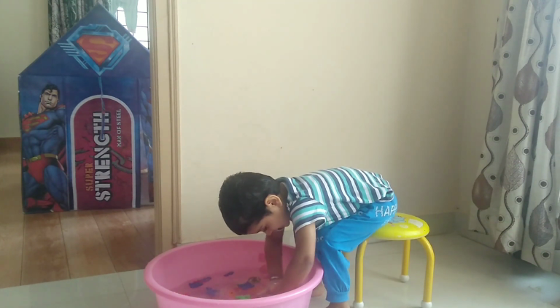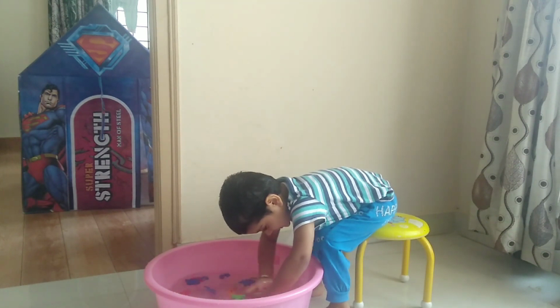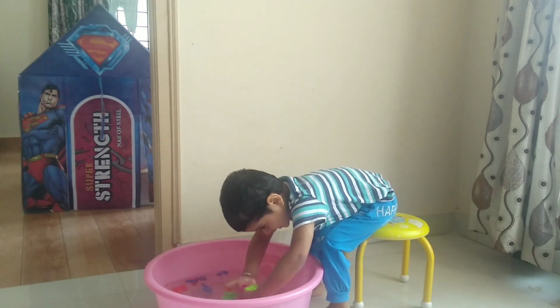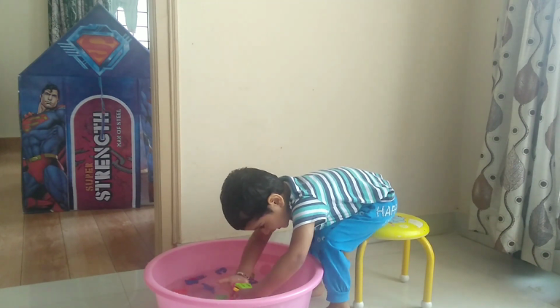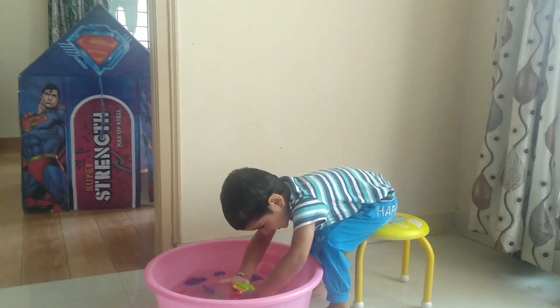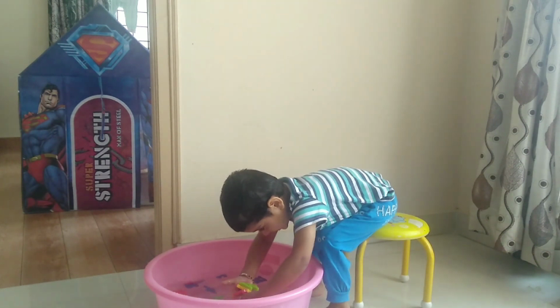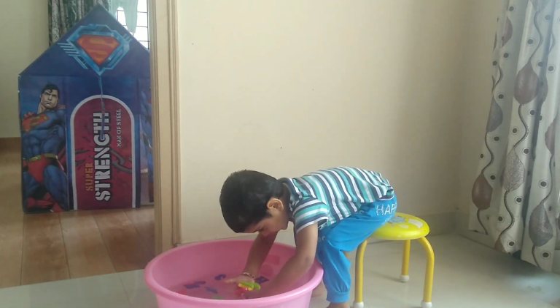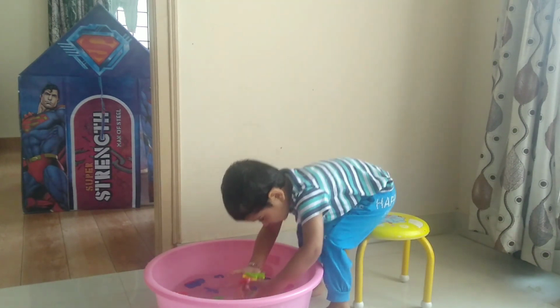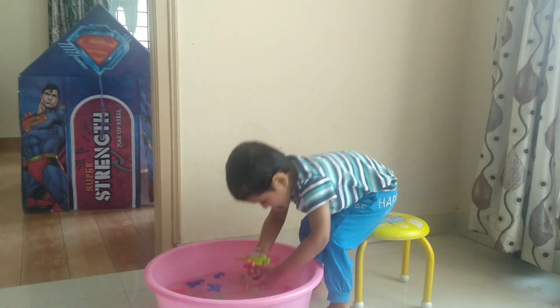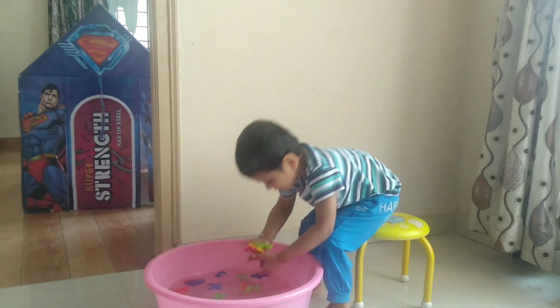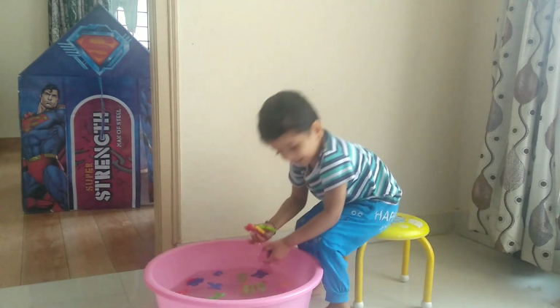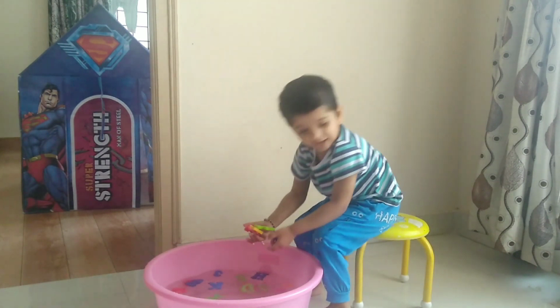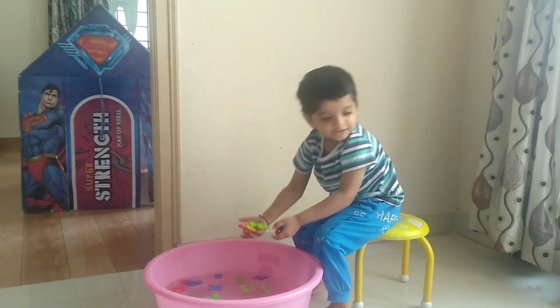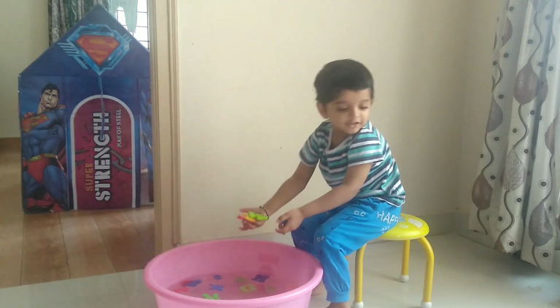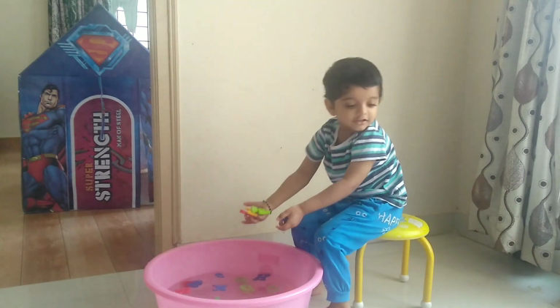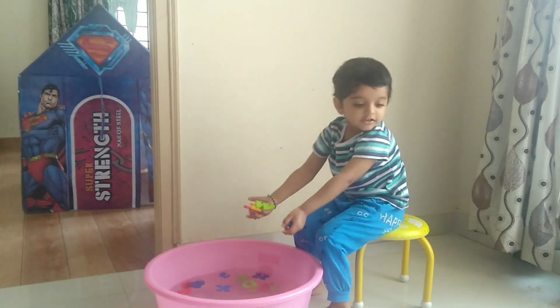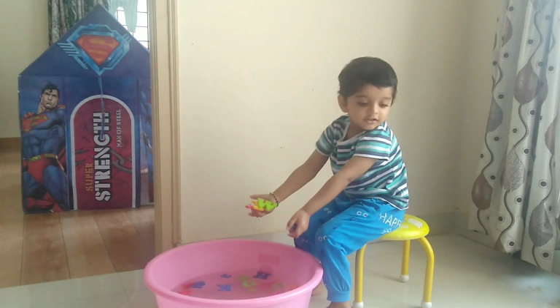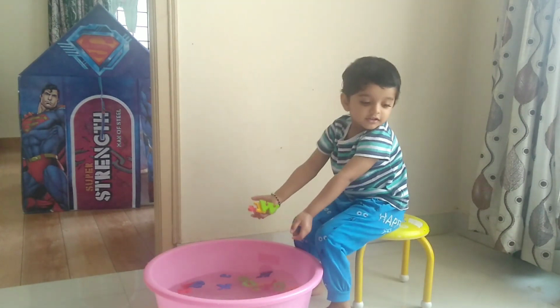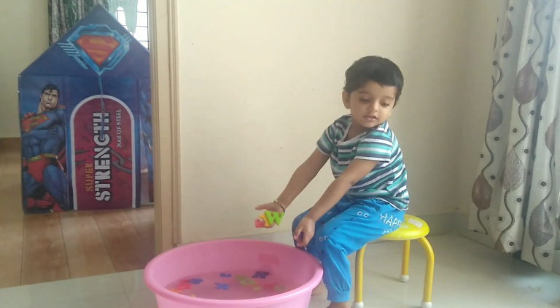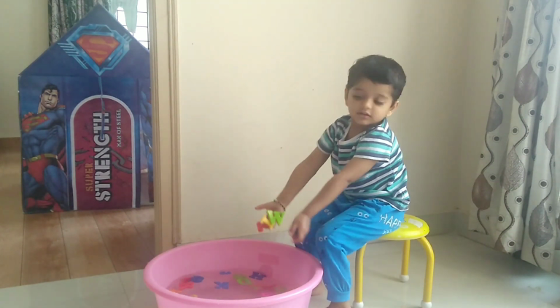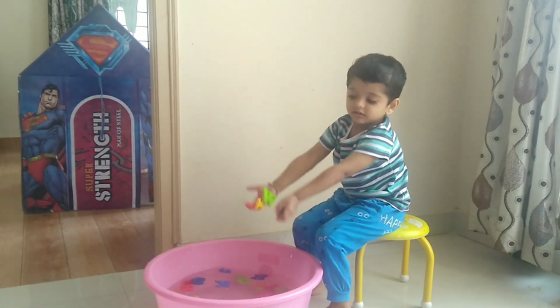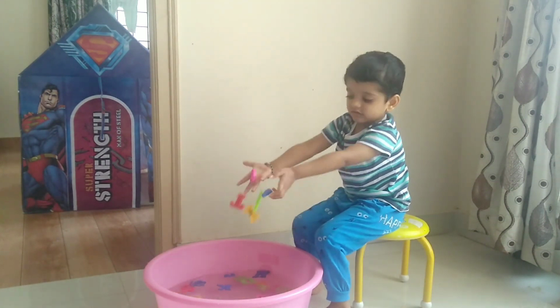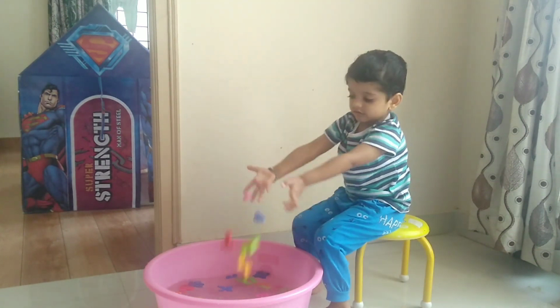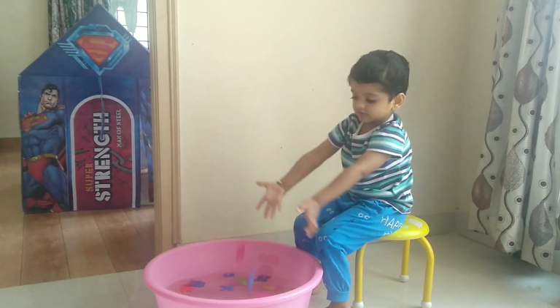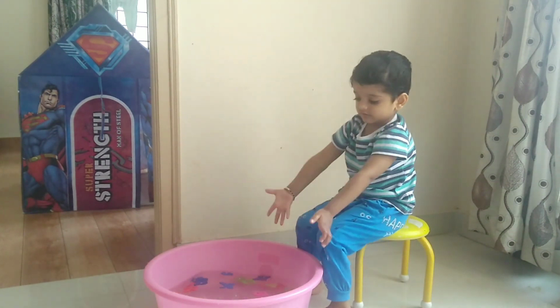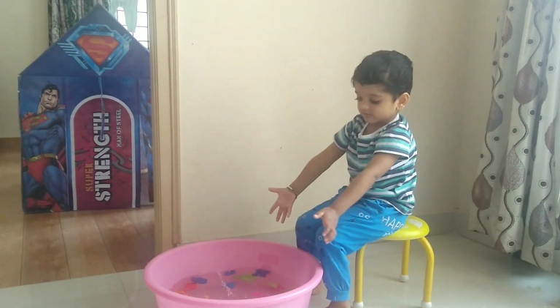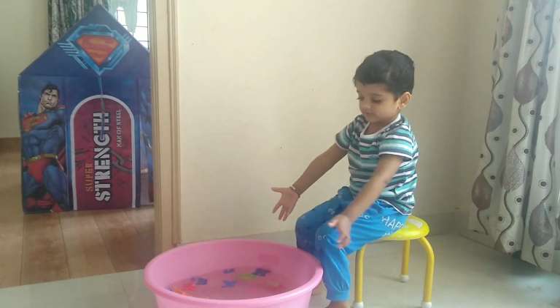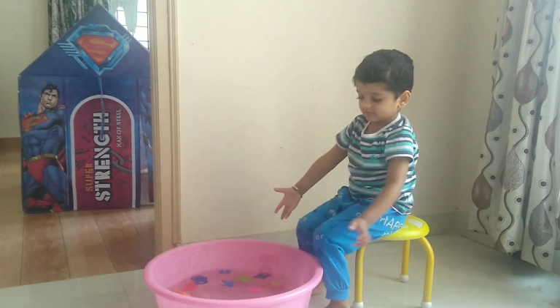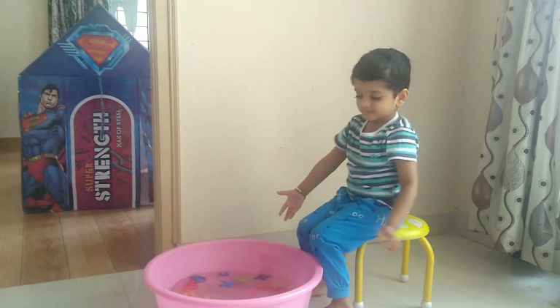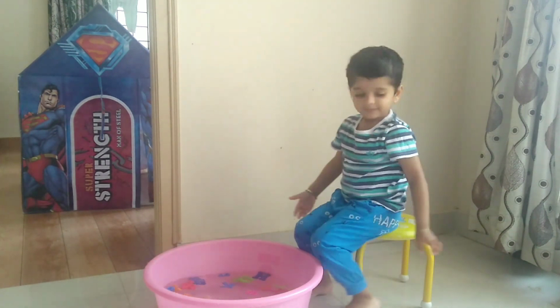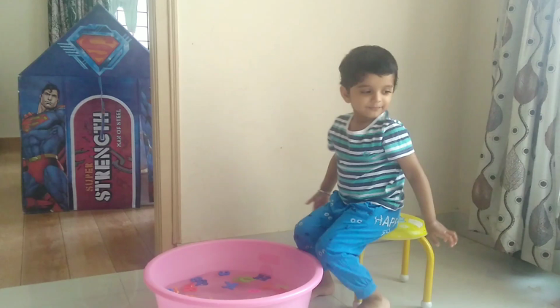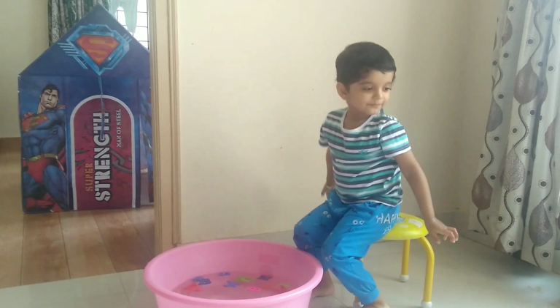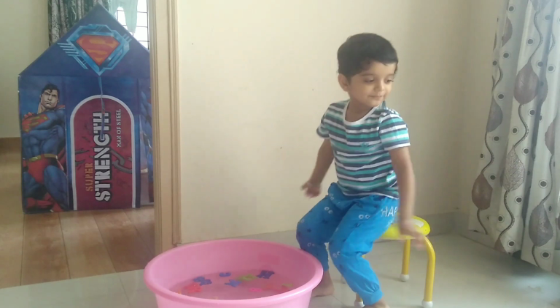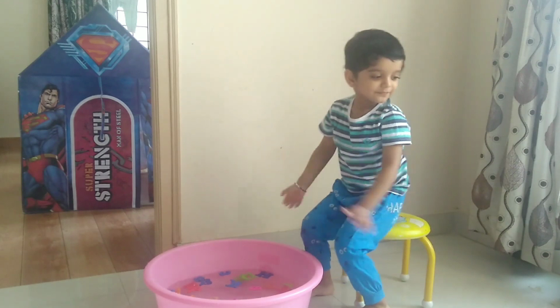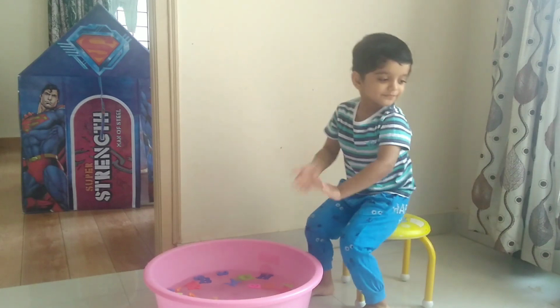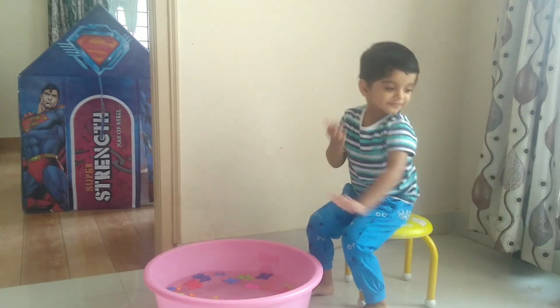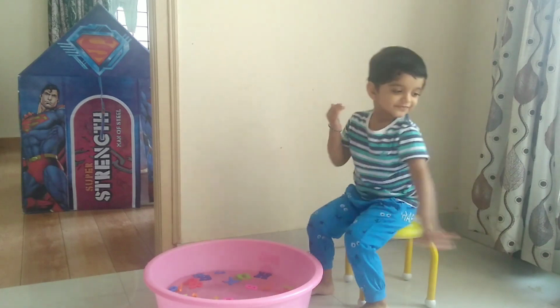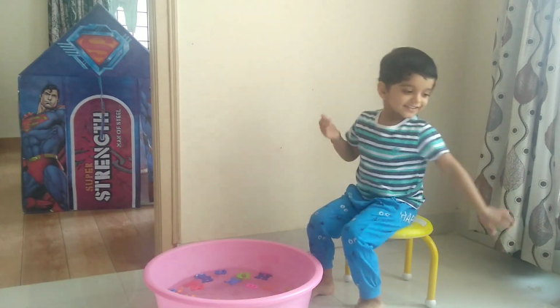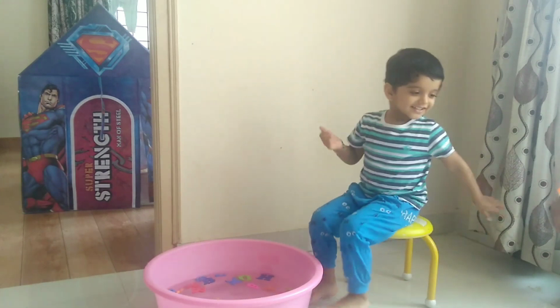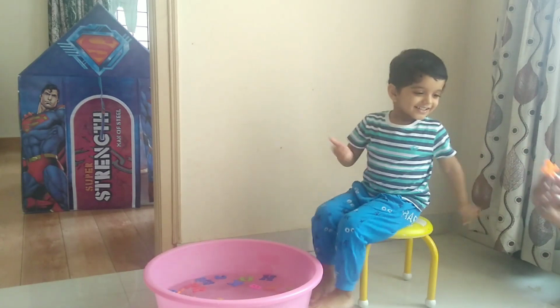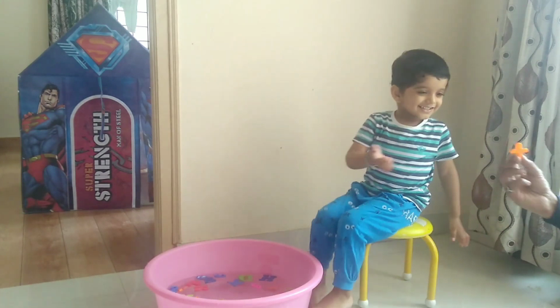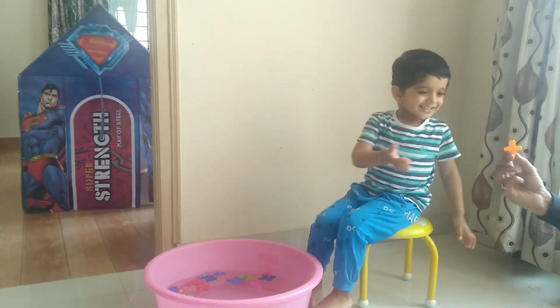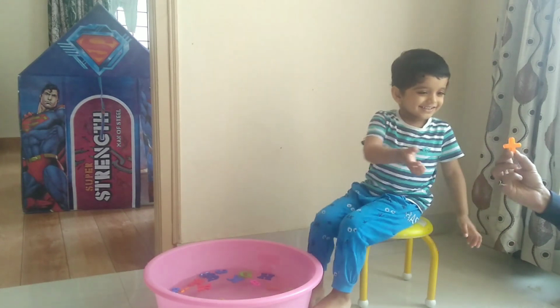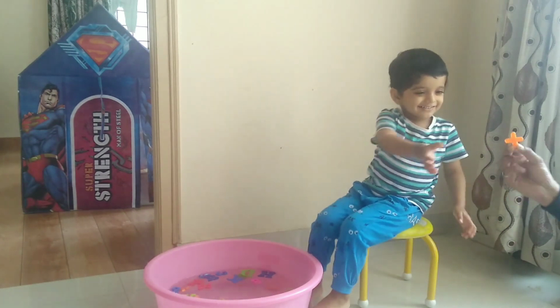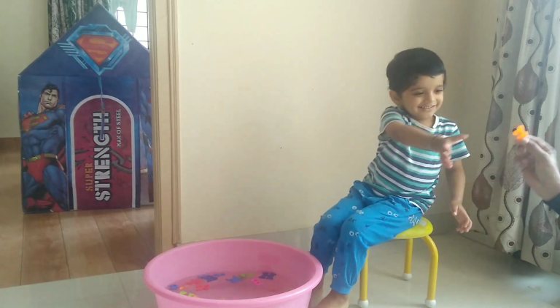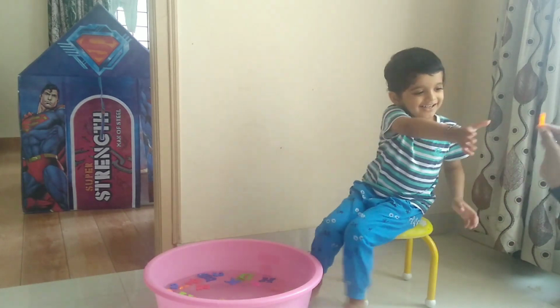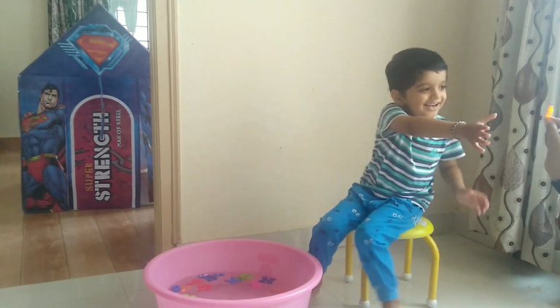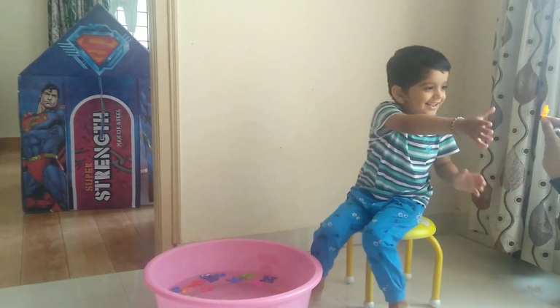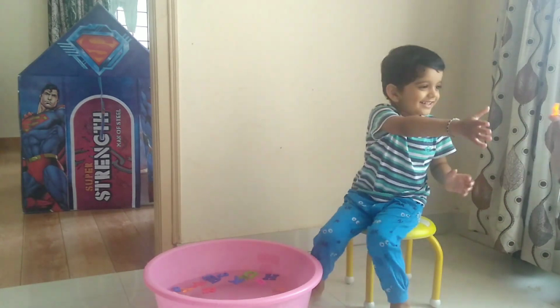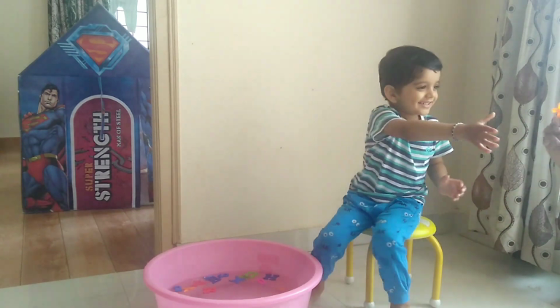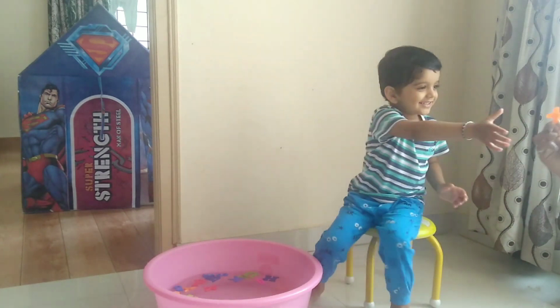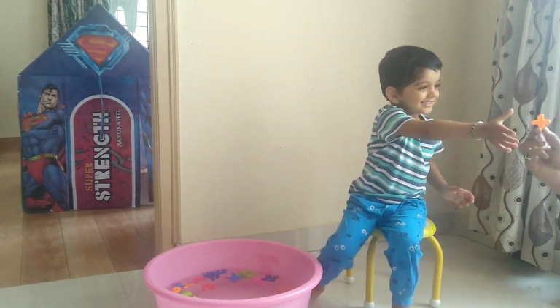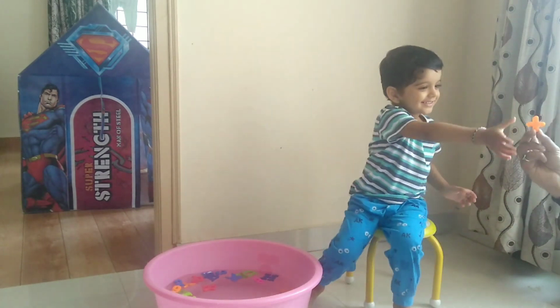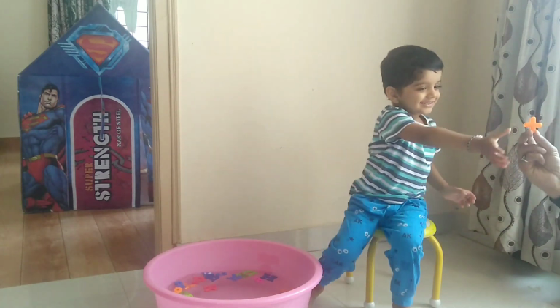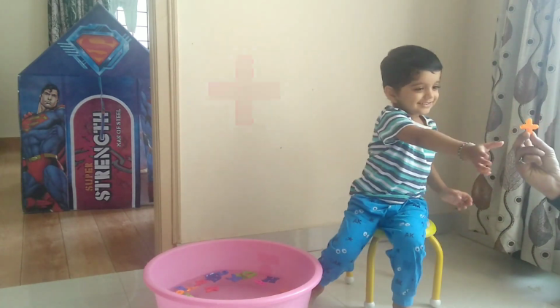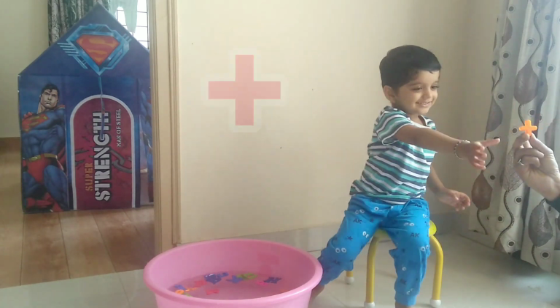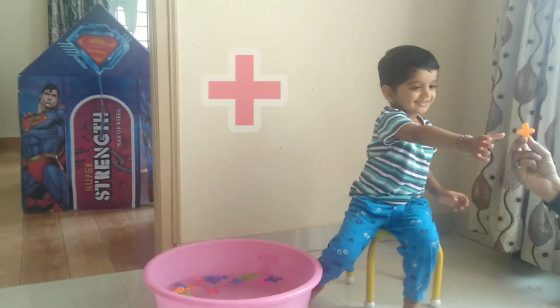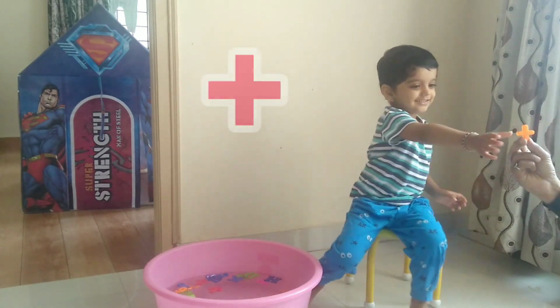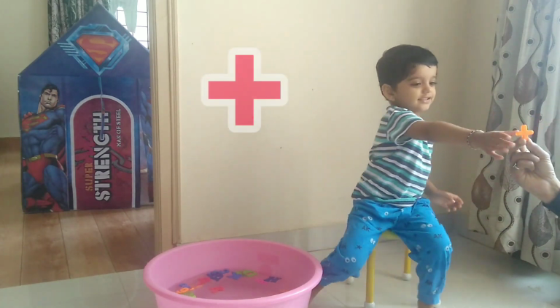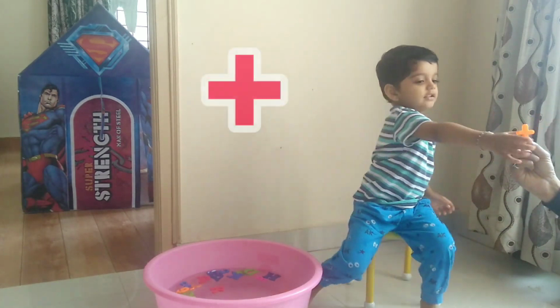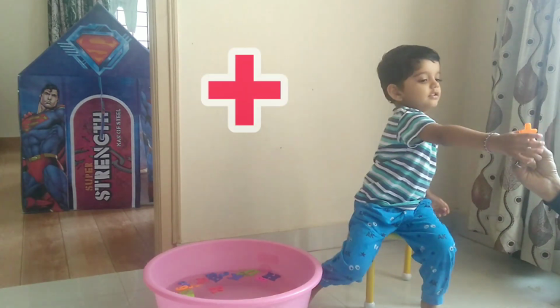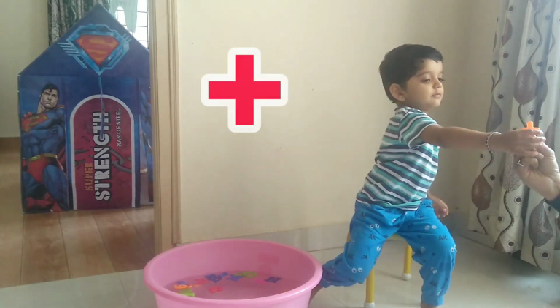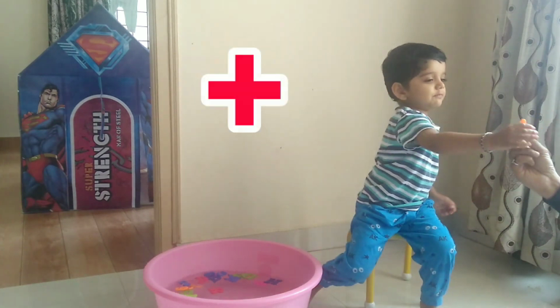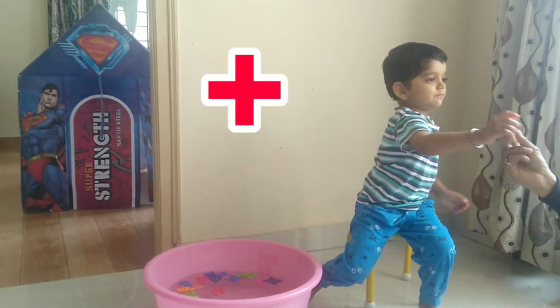And this one? What is this sign? This sign? This is plus sign.